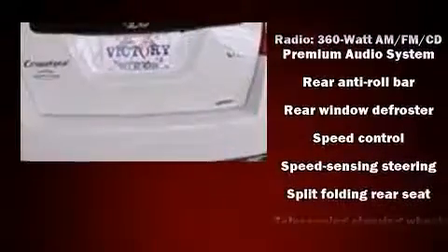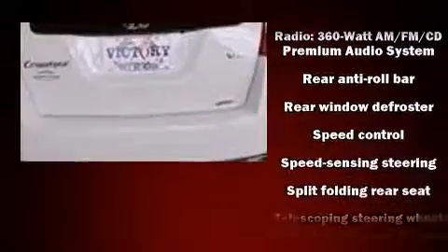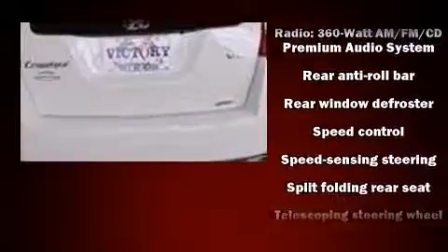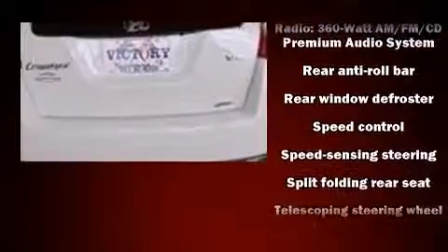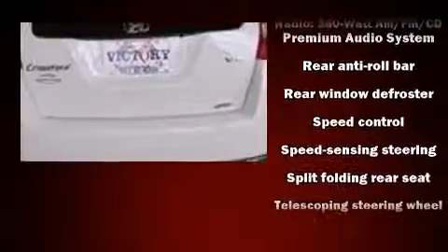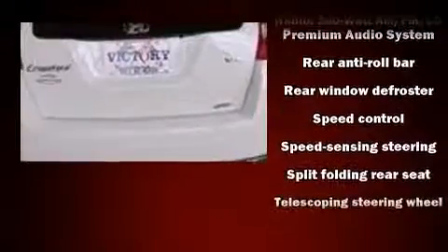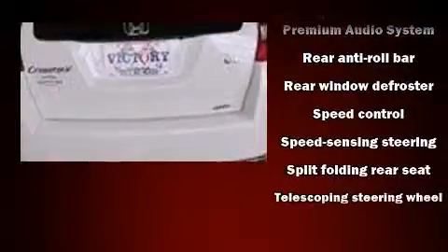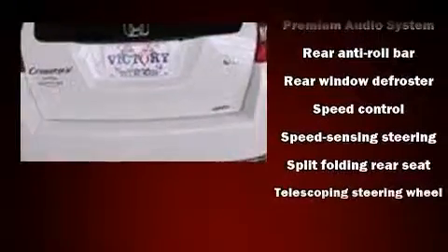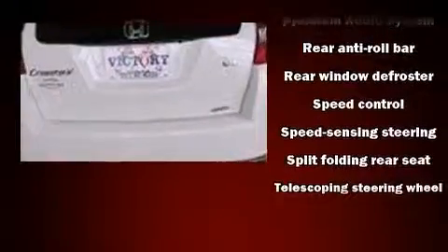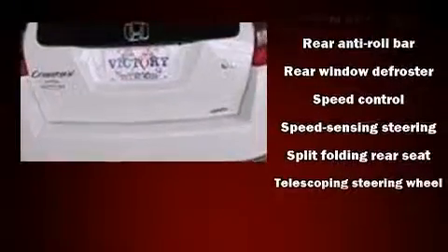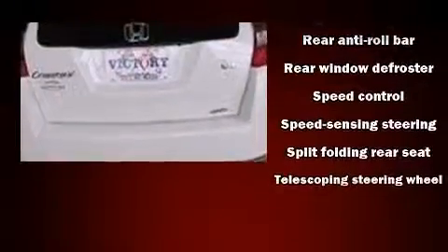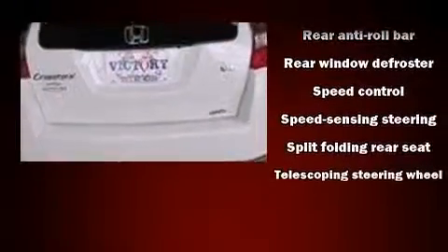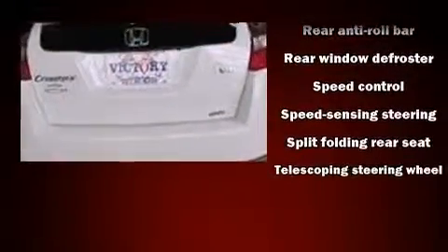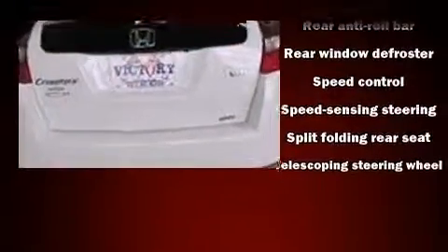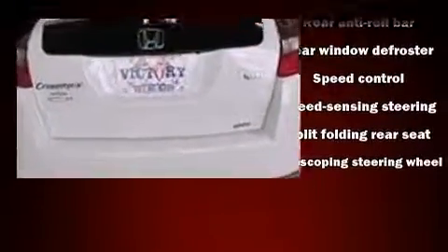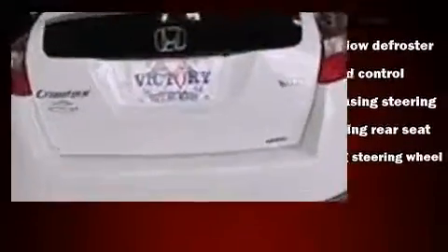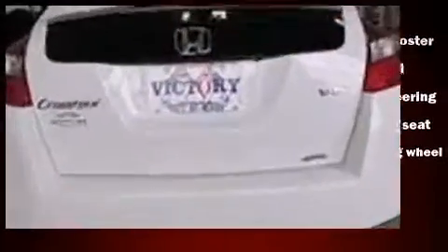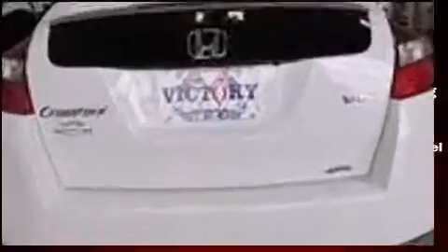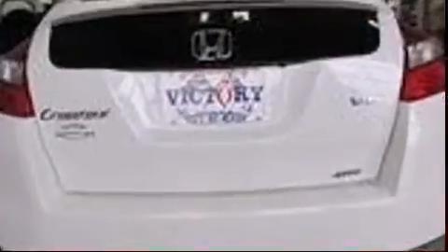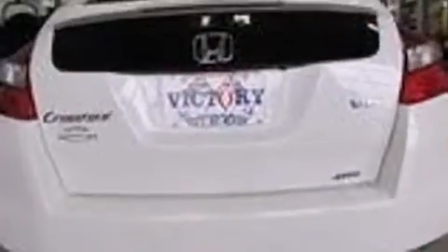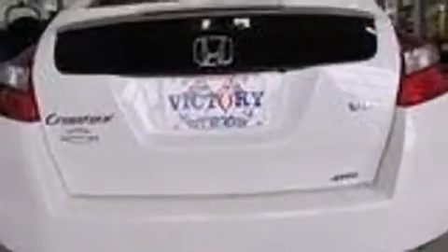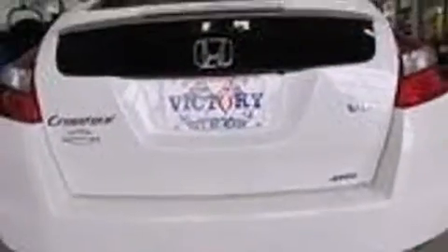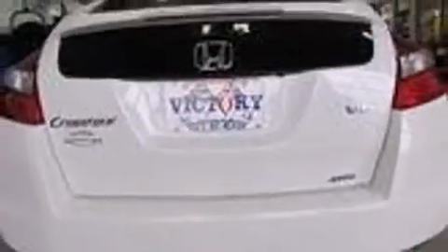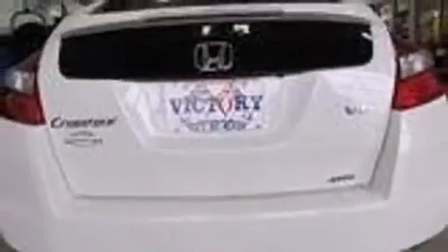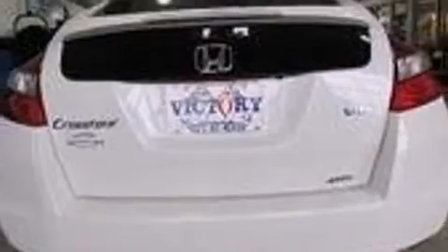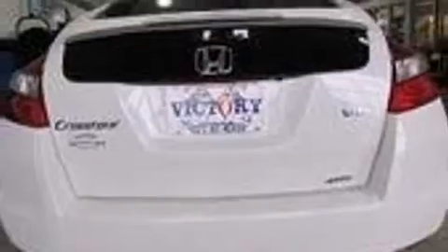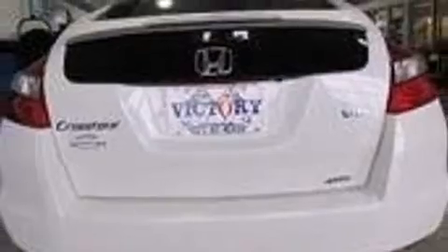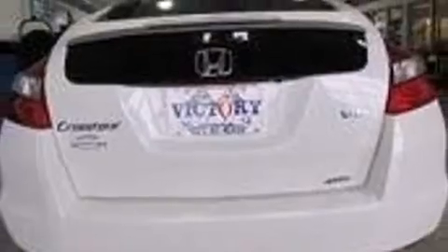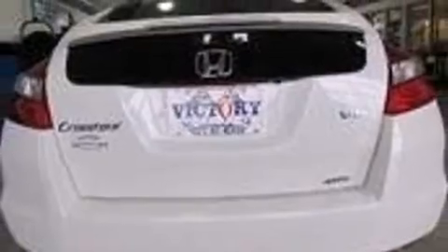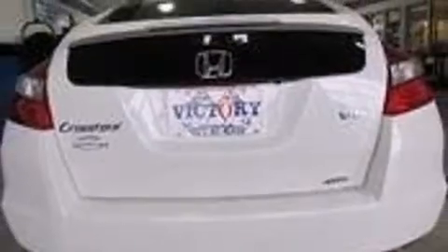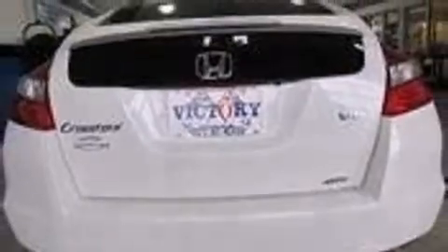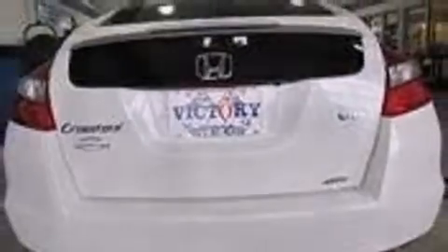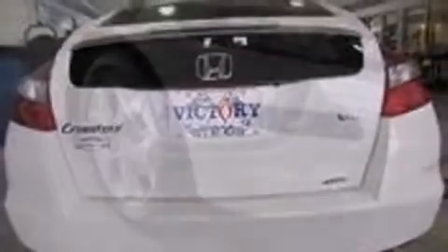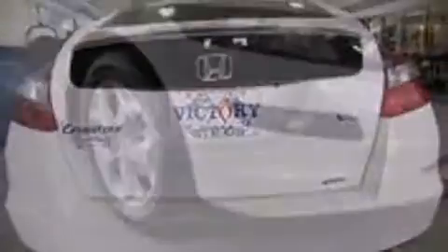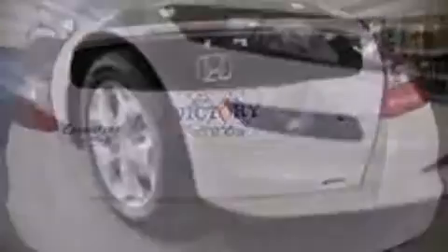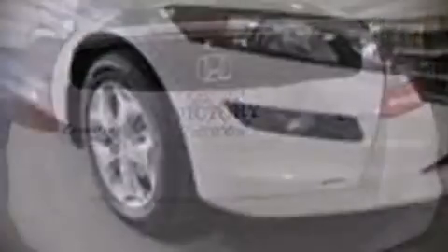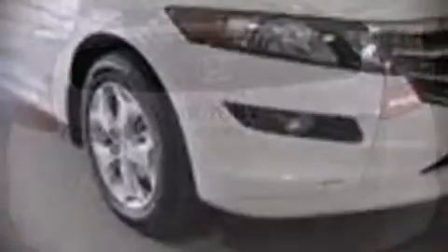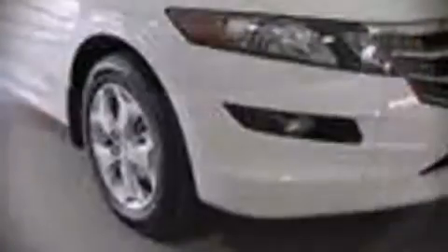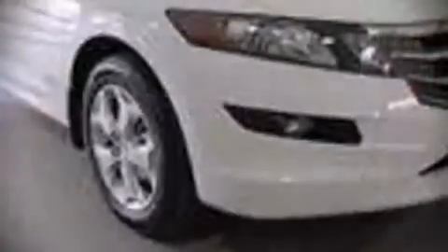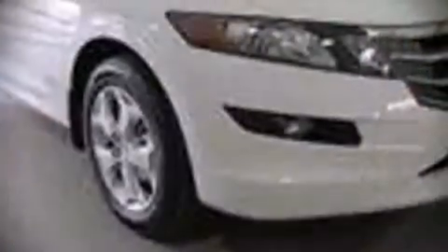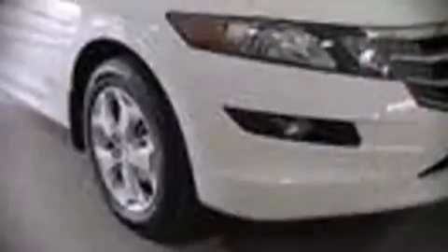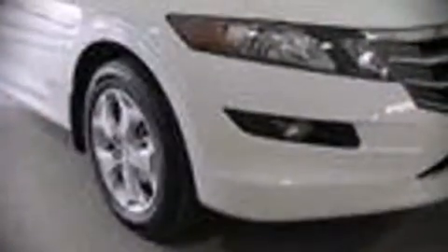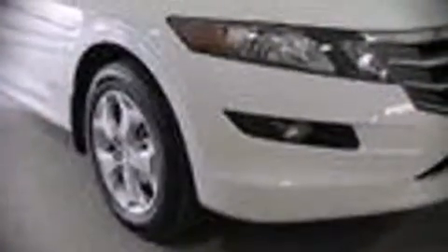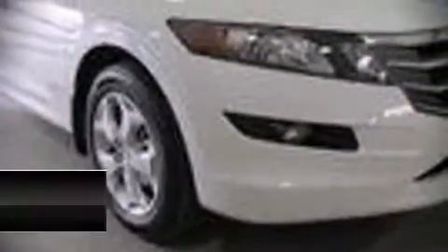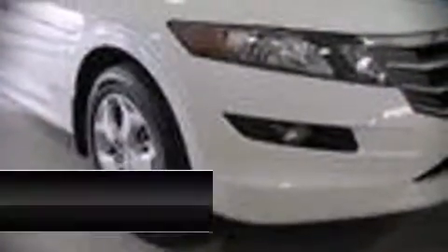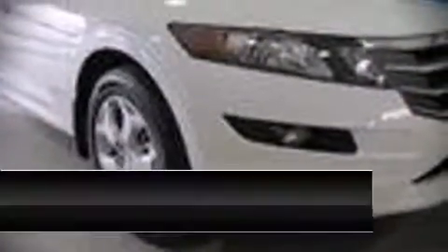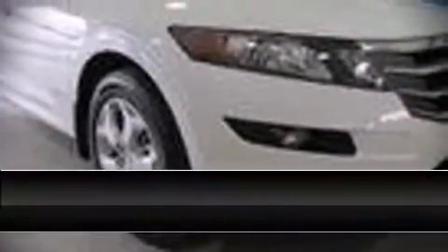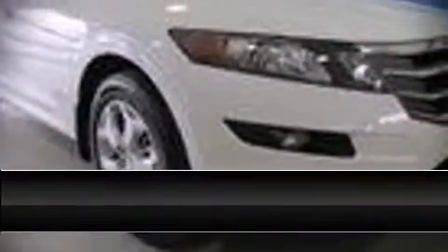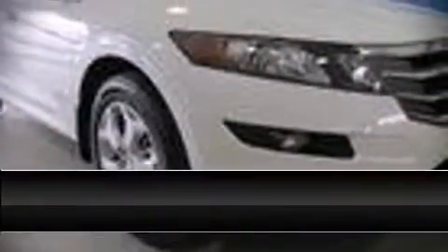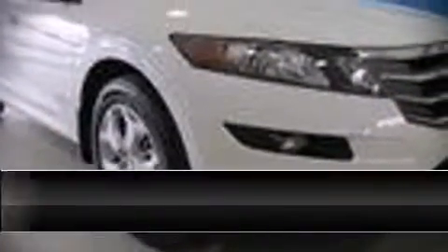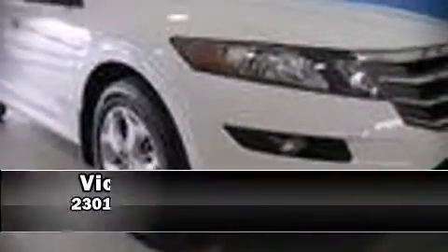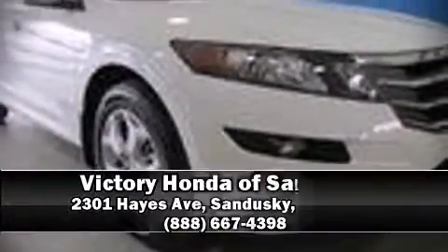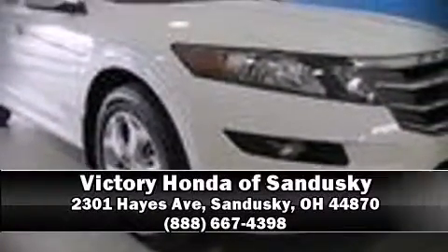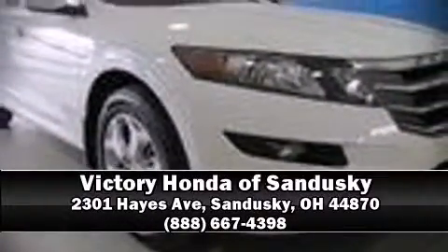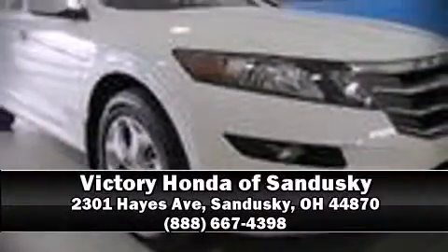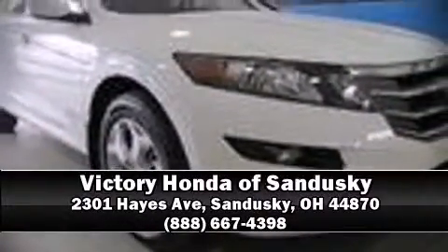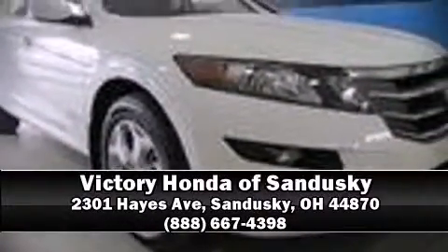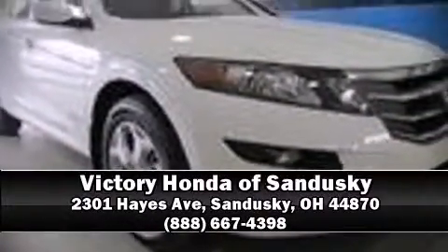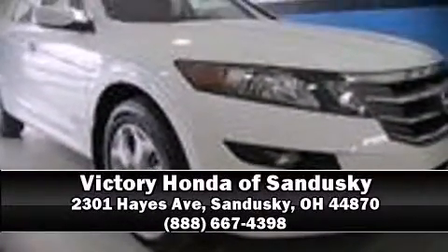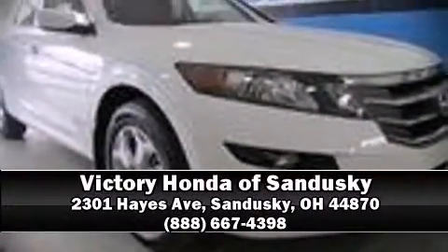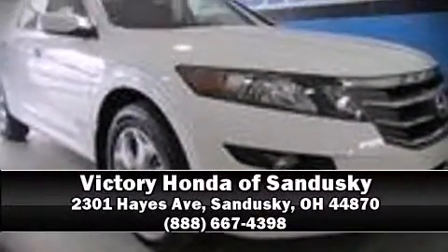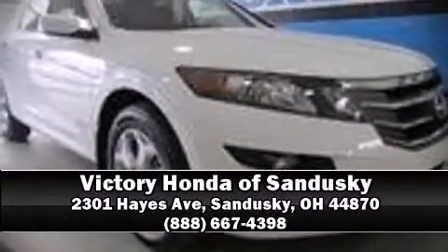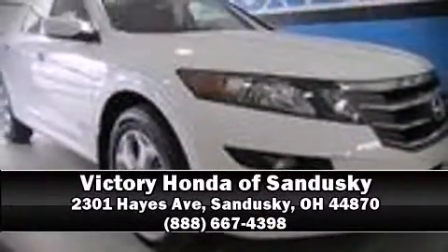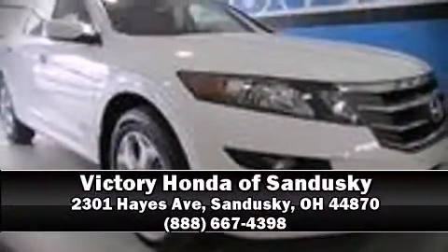Electronic stability control ensures solid grip atop the road surface, no matter how challenging the driving conditions. Stop by our dealership or give us a call for more information.